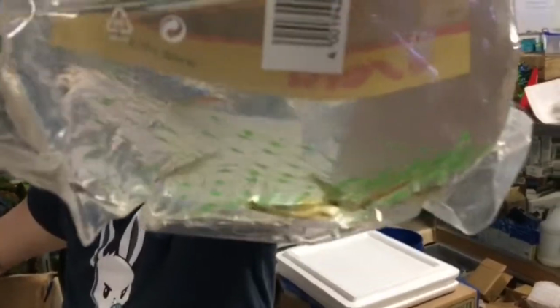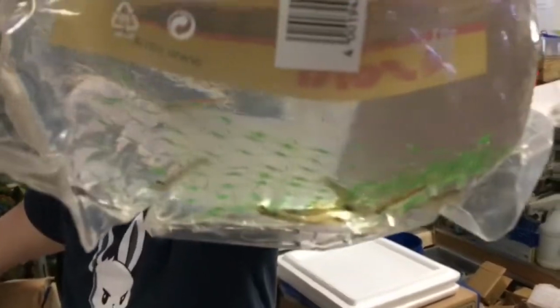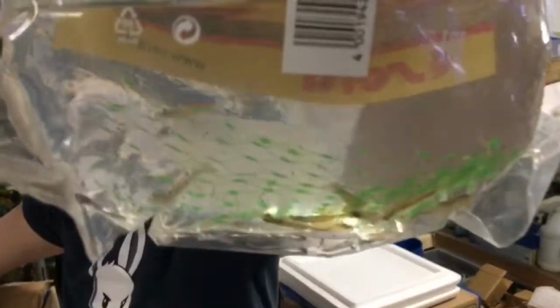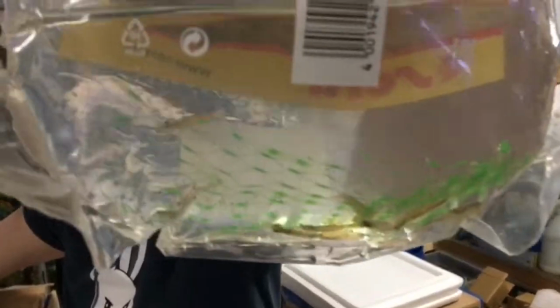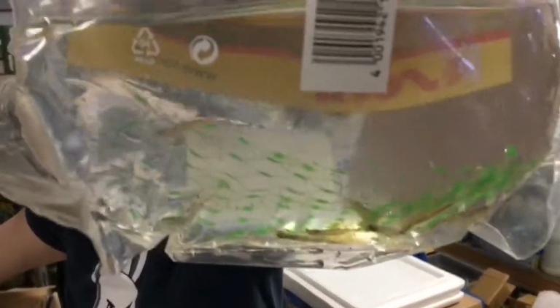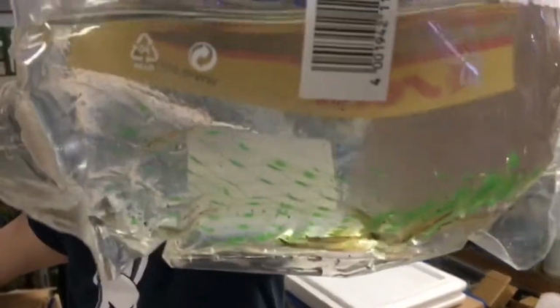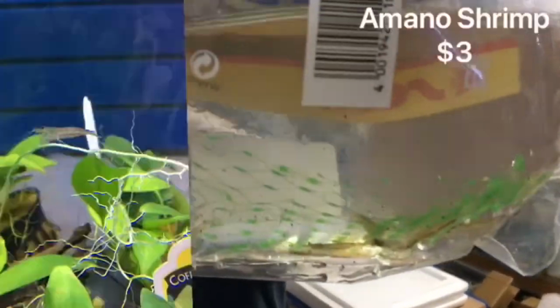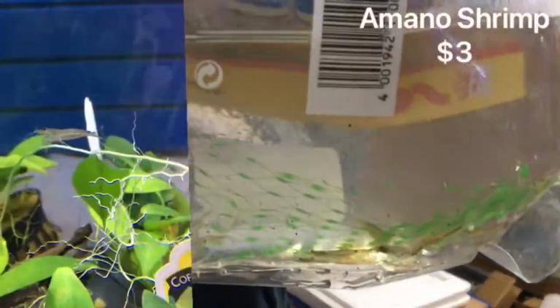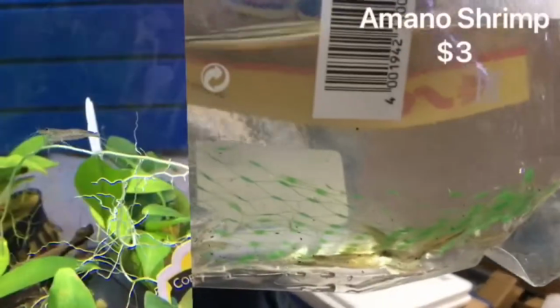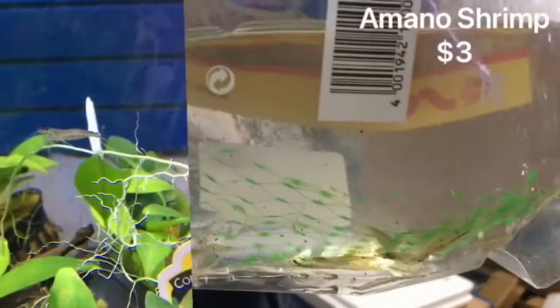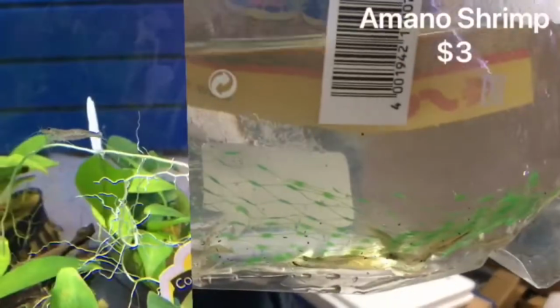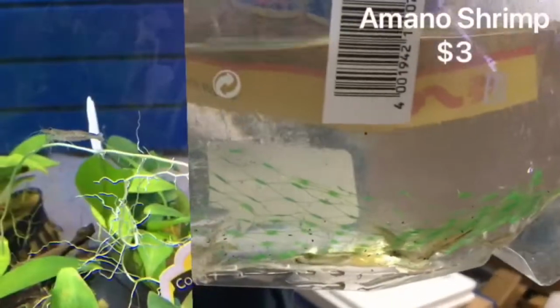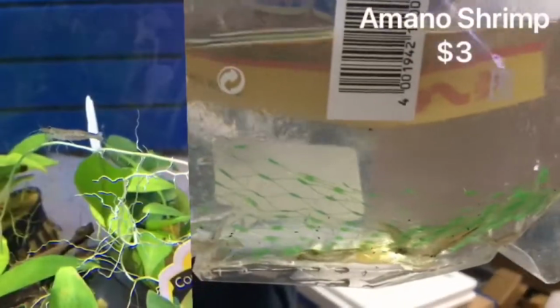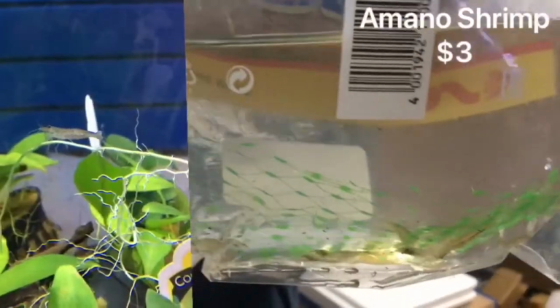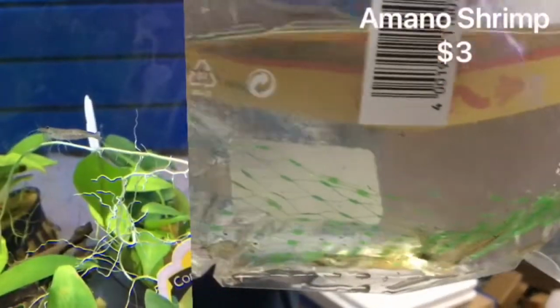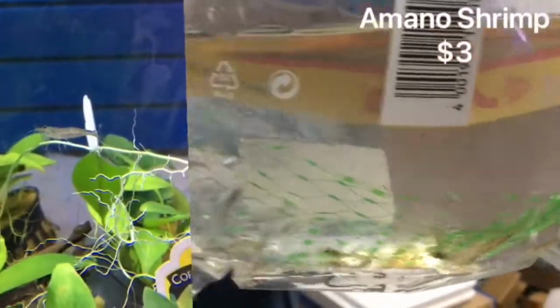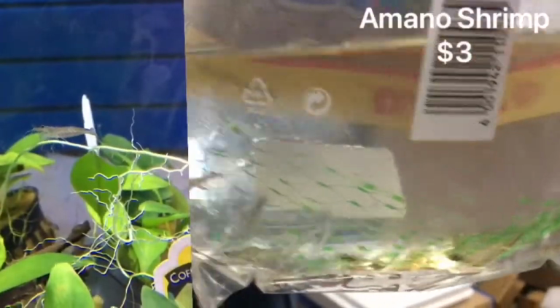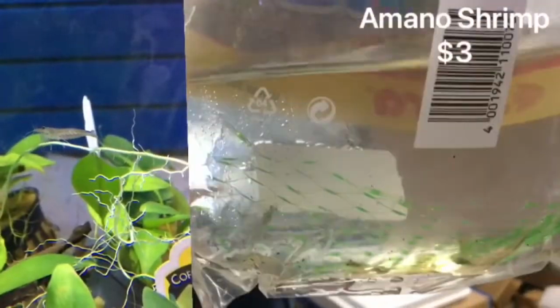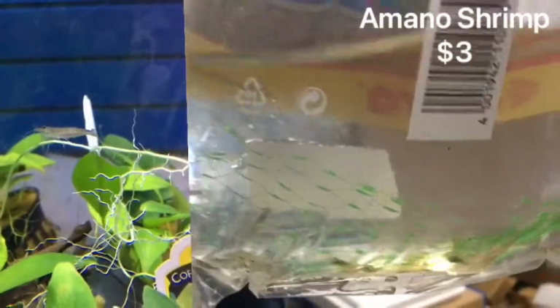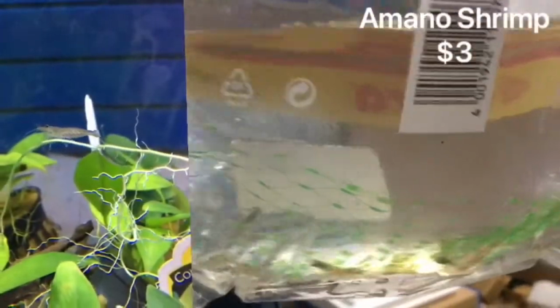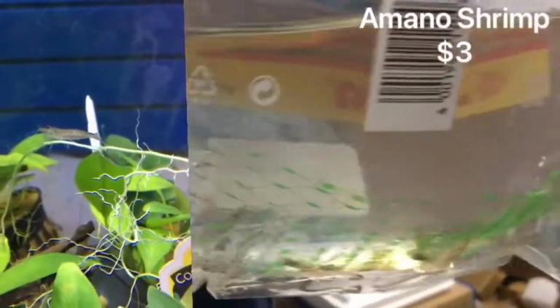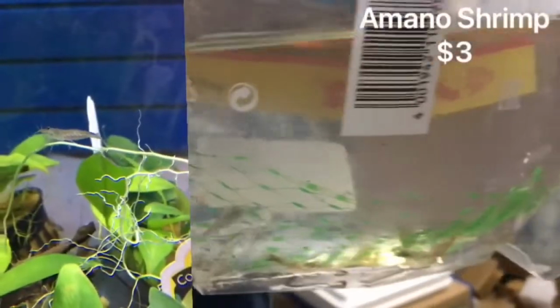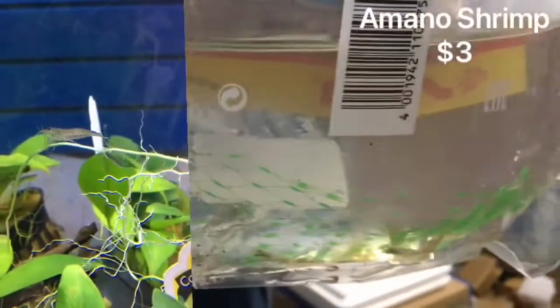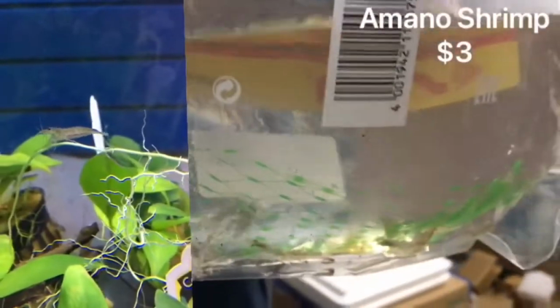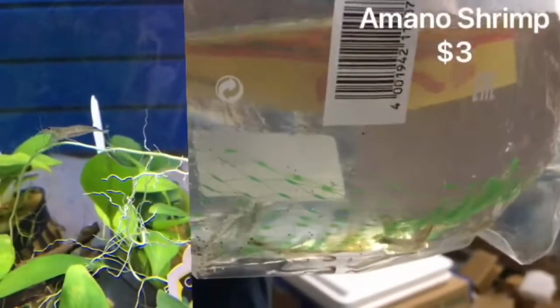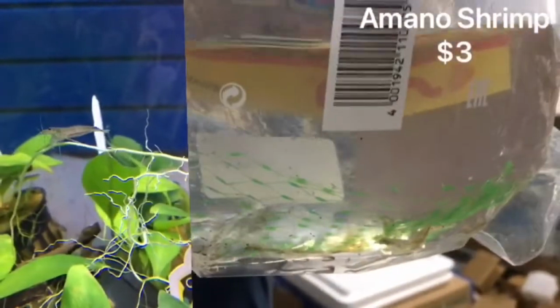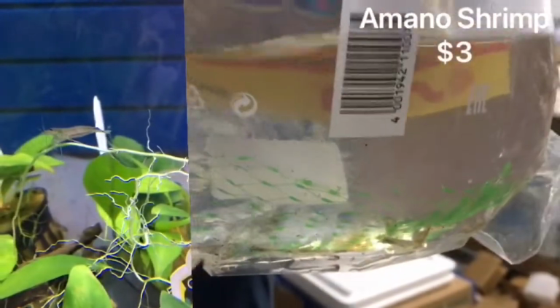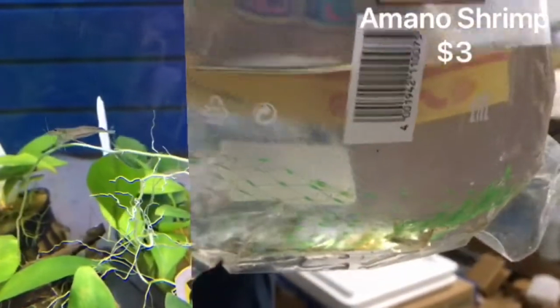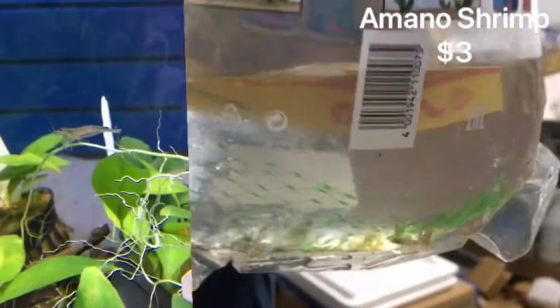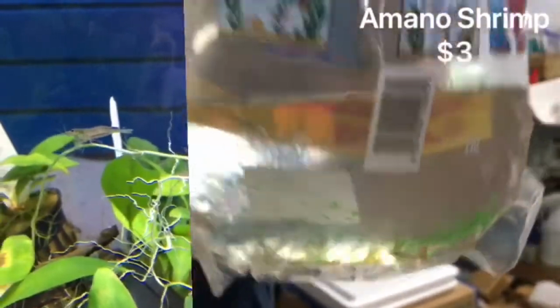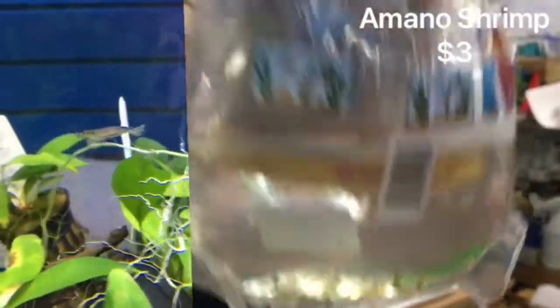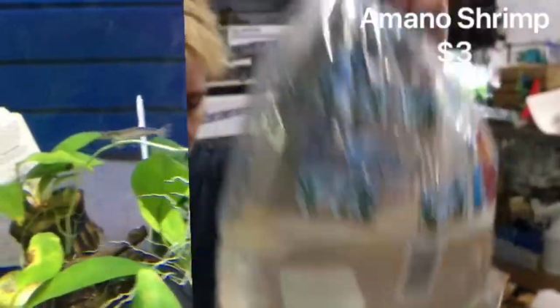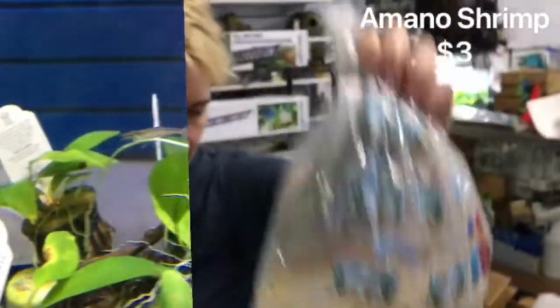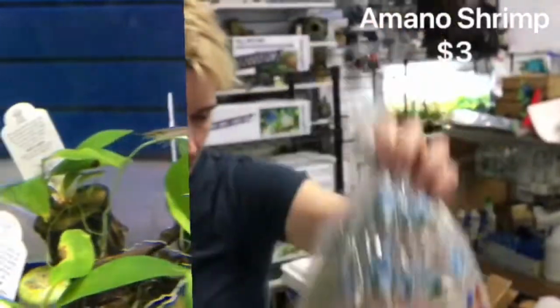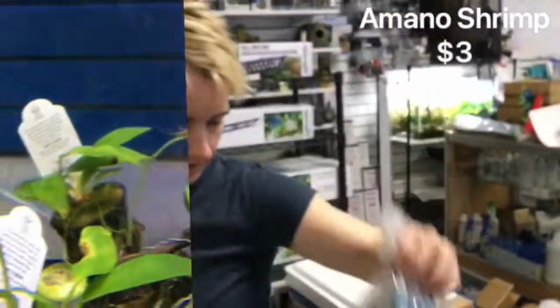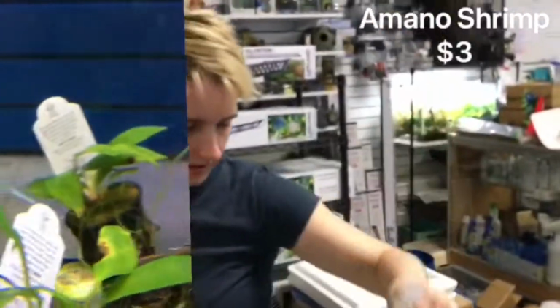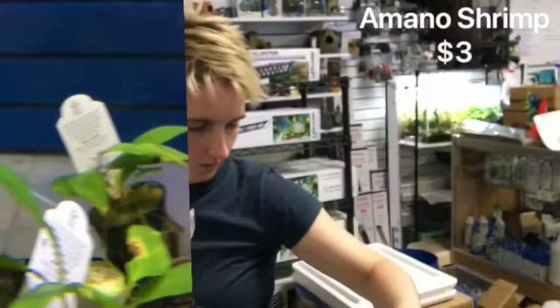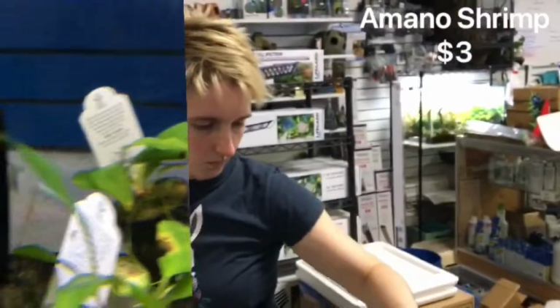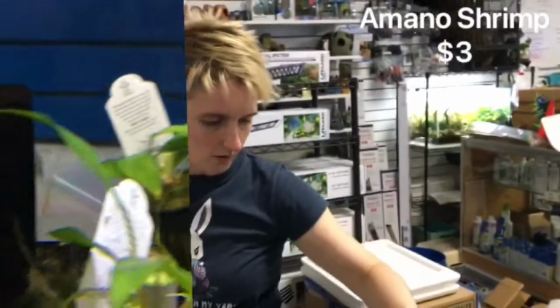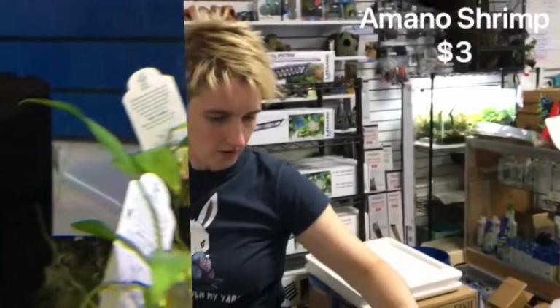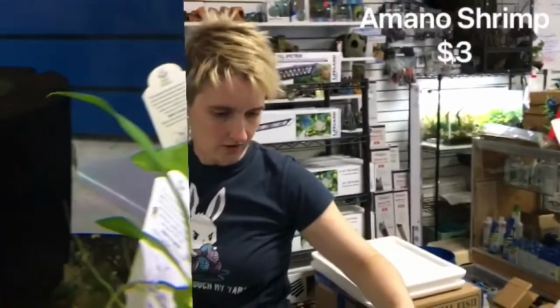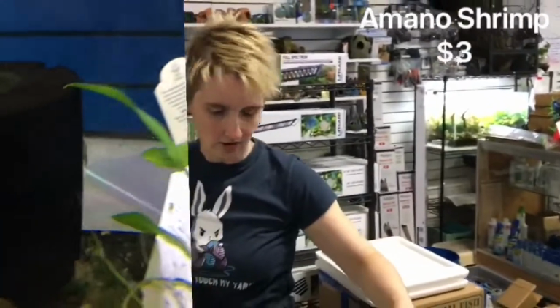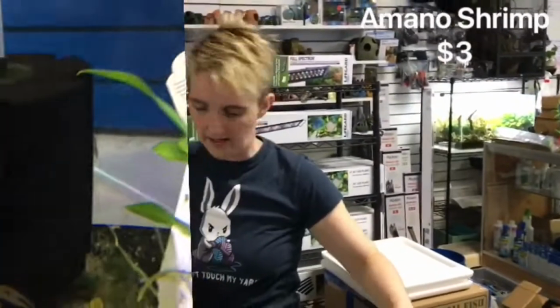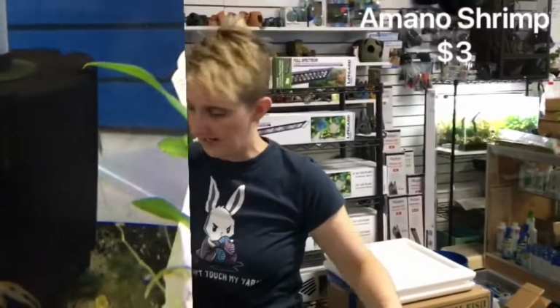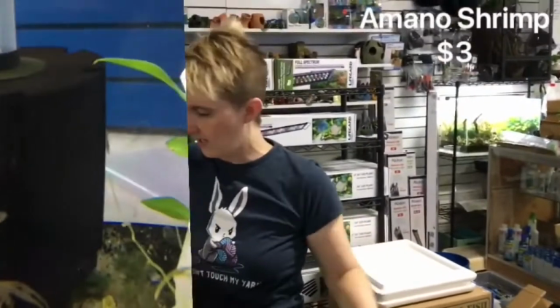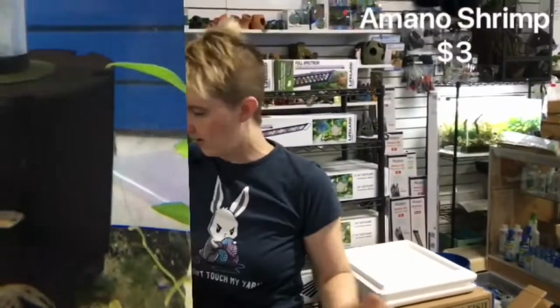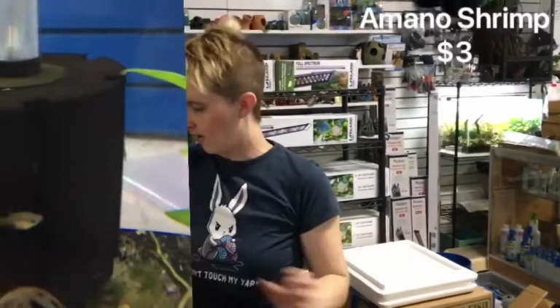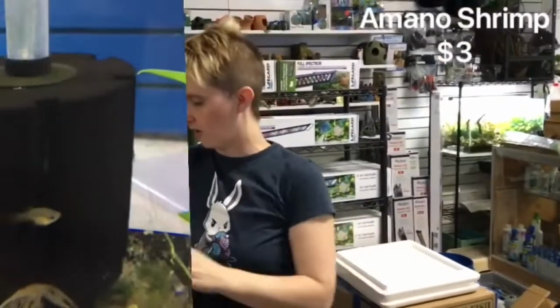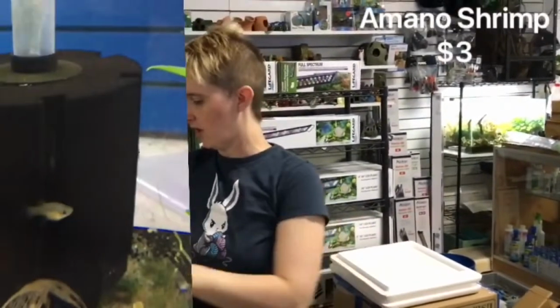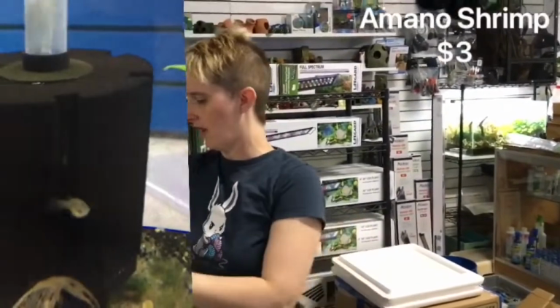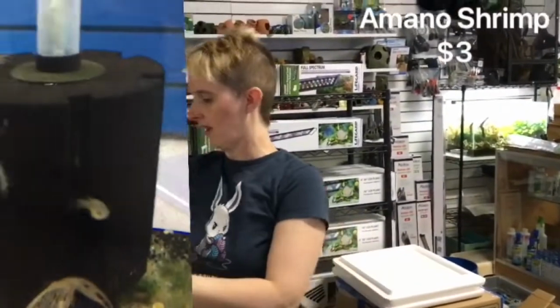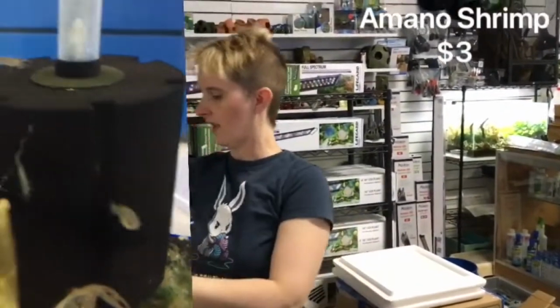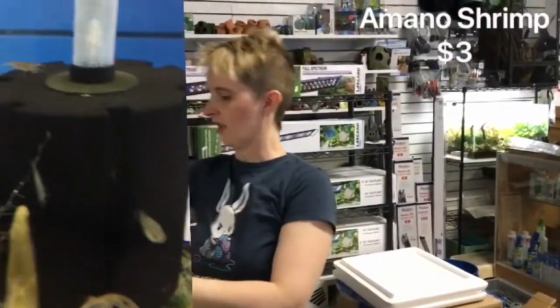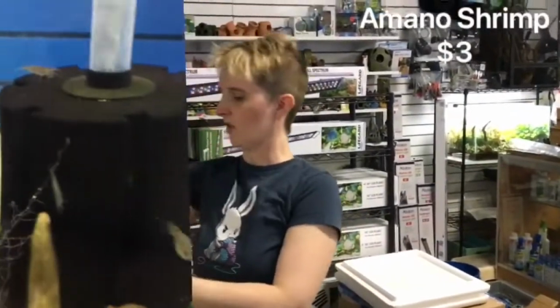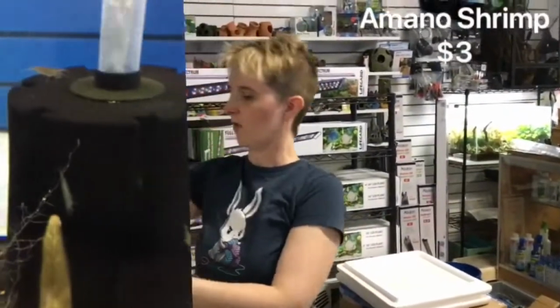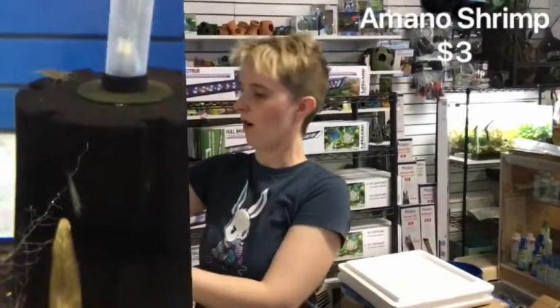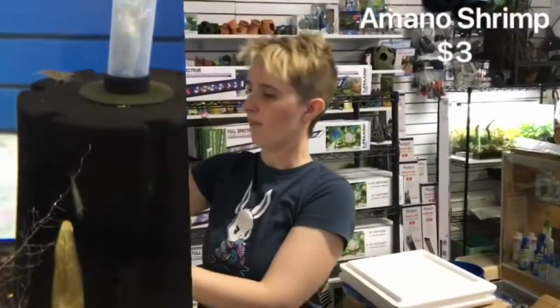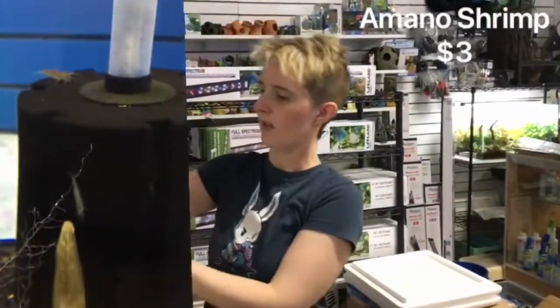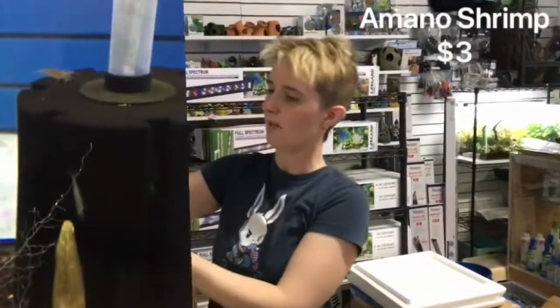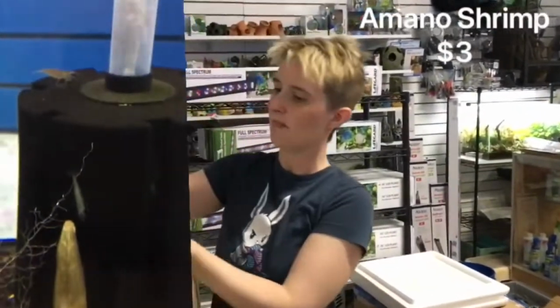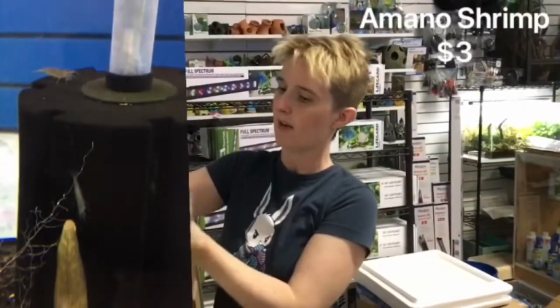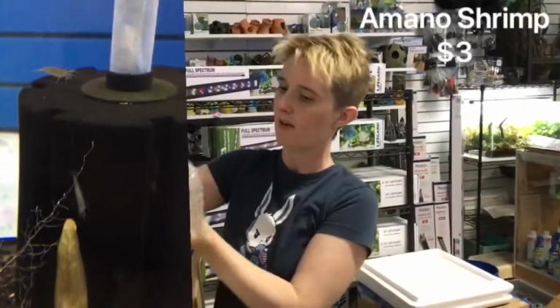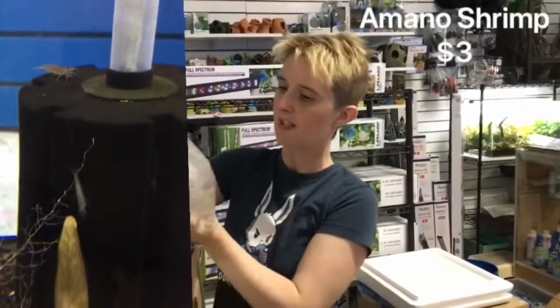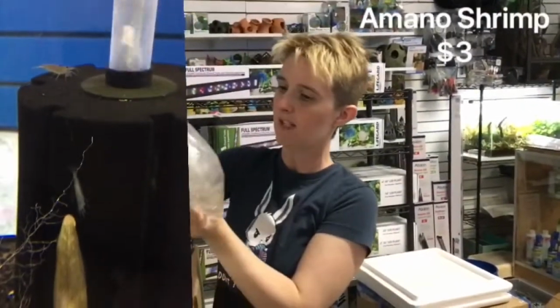That's not a fish — it's your Amano Shrimp. Must have in your planted tanks. They do wonders on that hair algae that tends to pop up now and then.